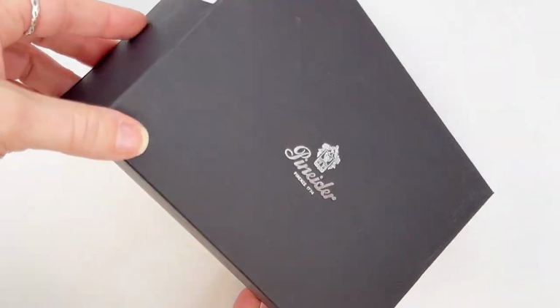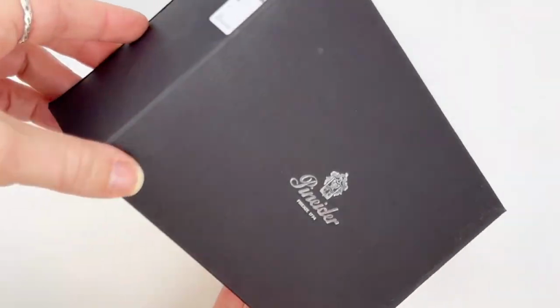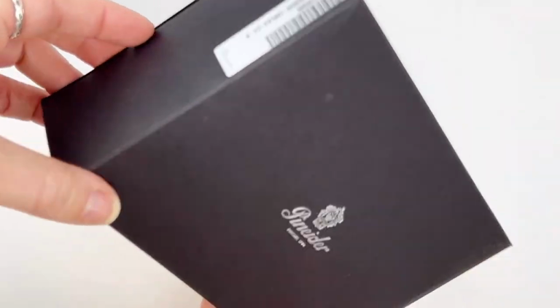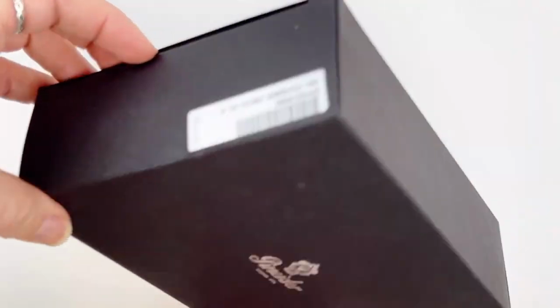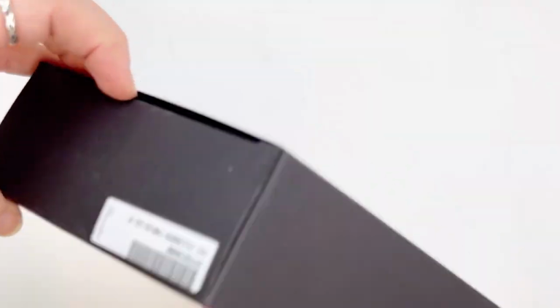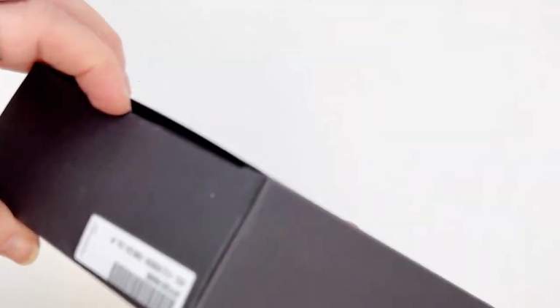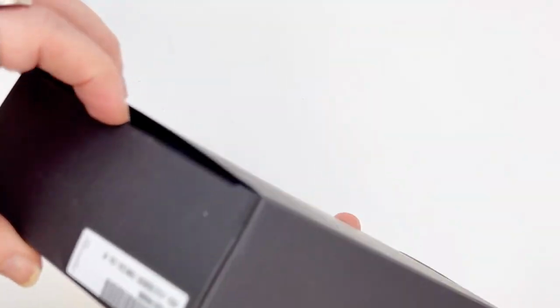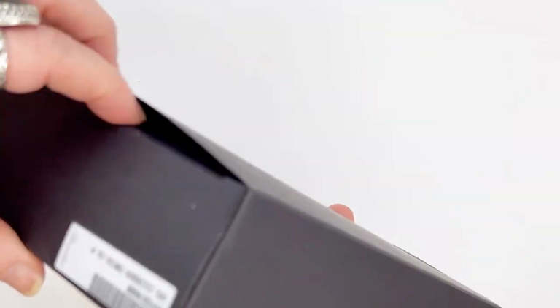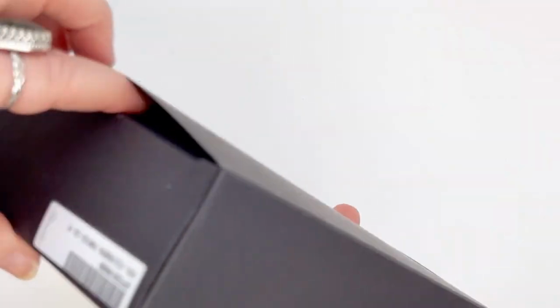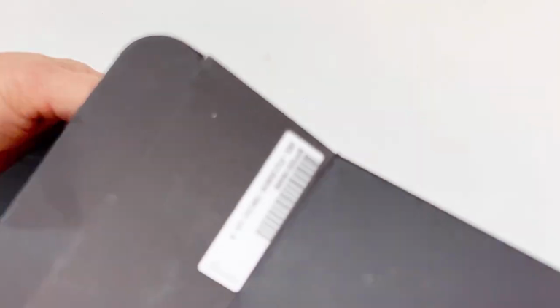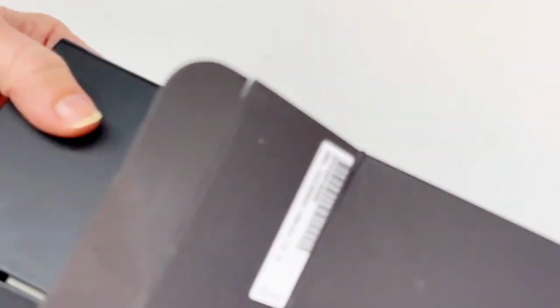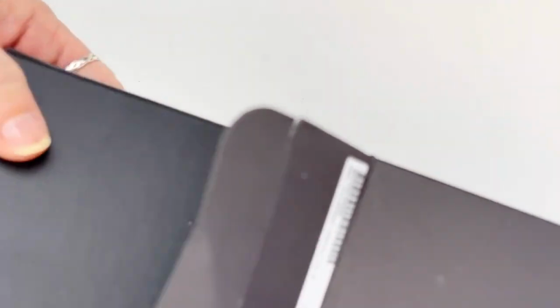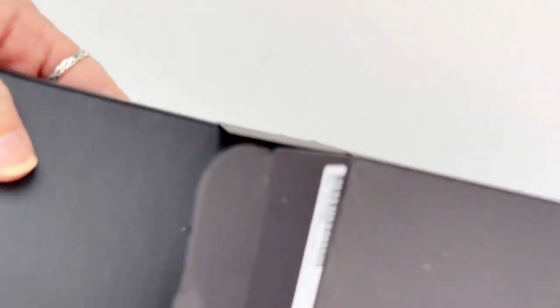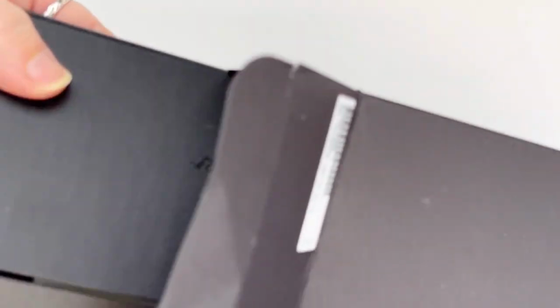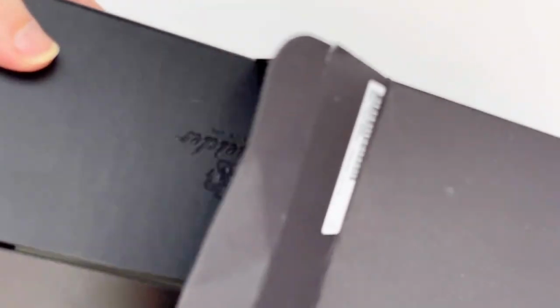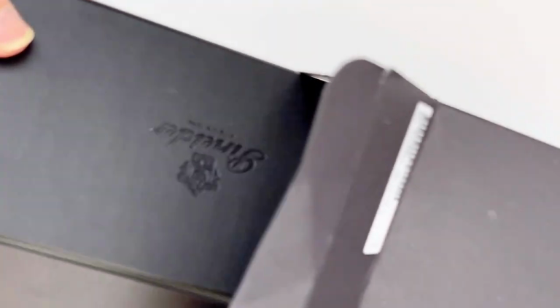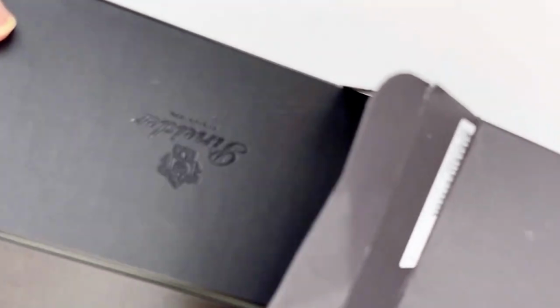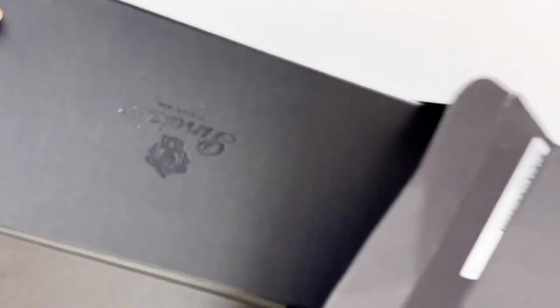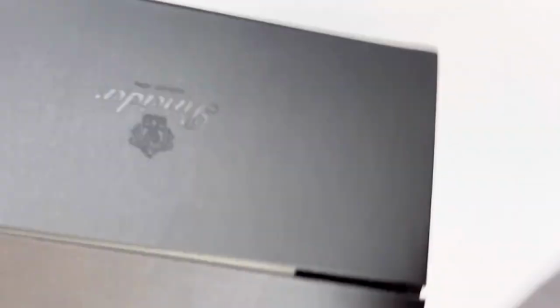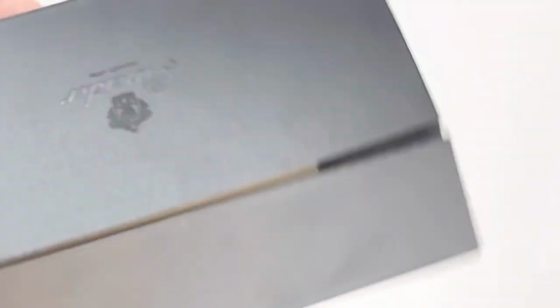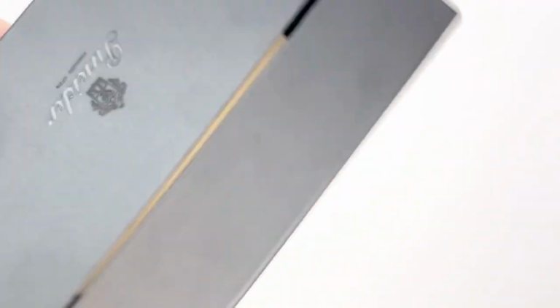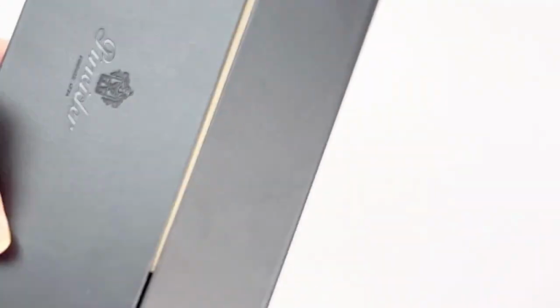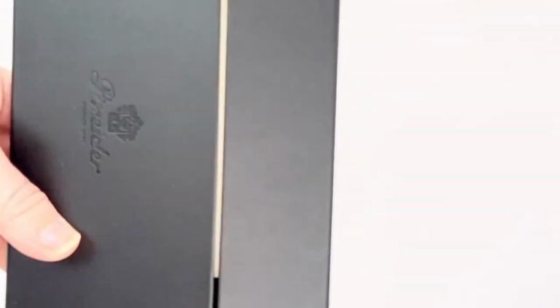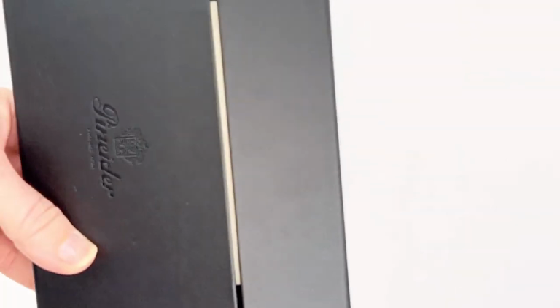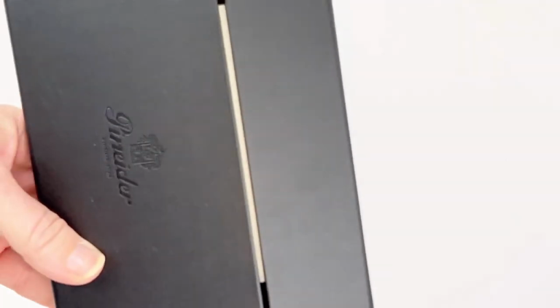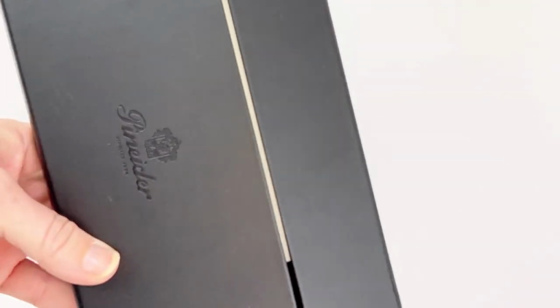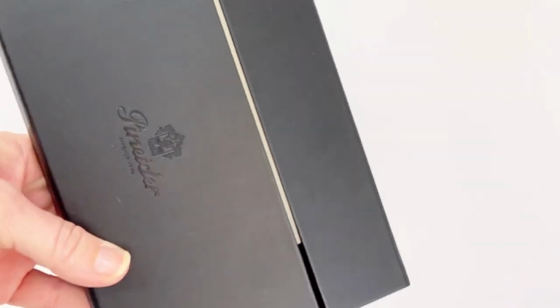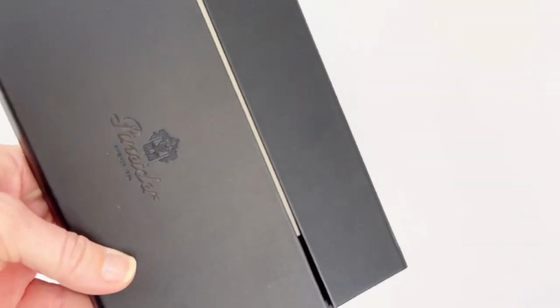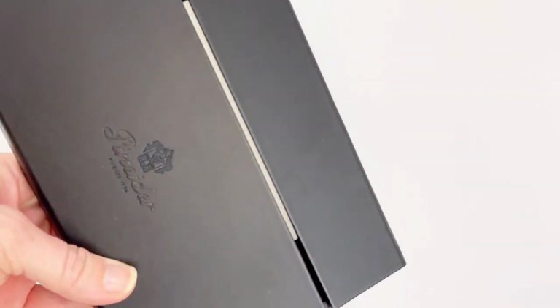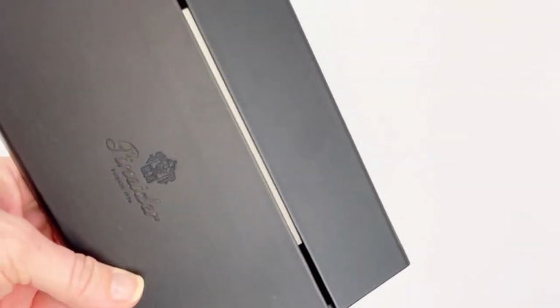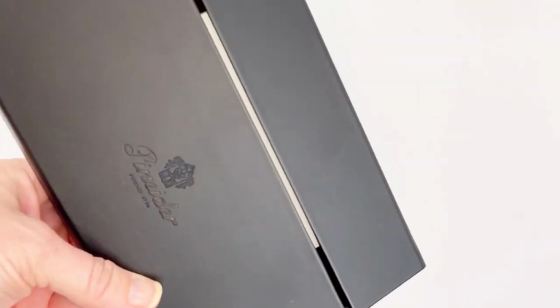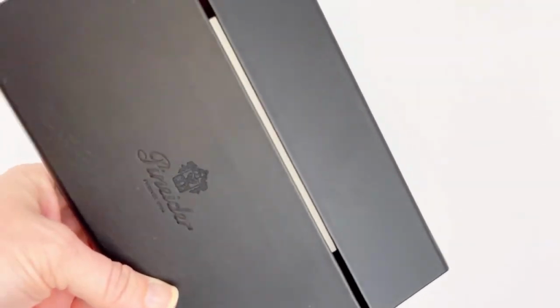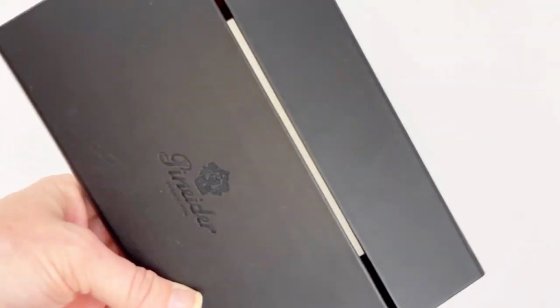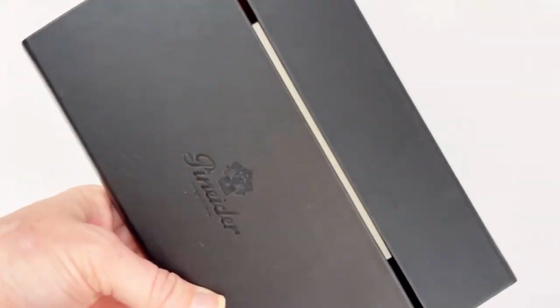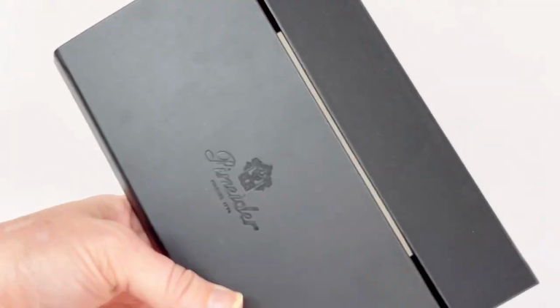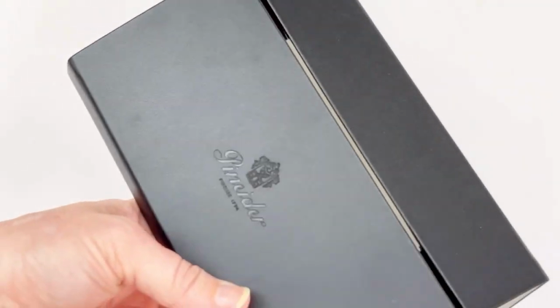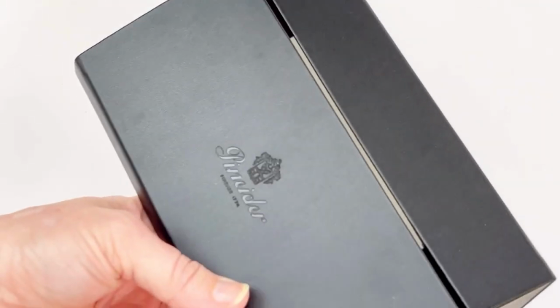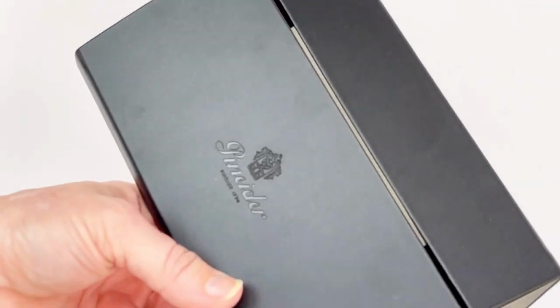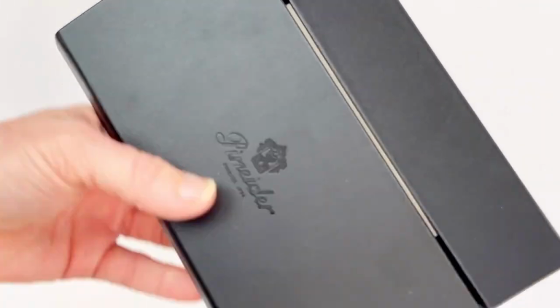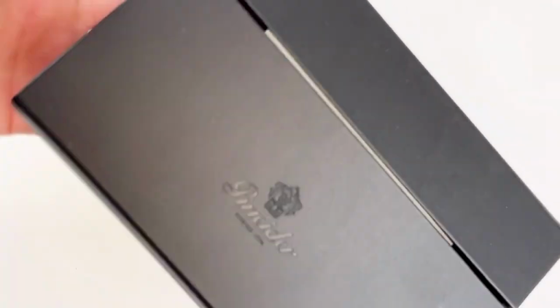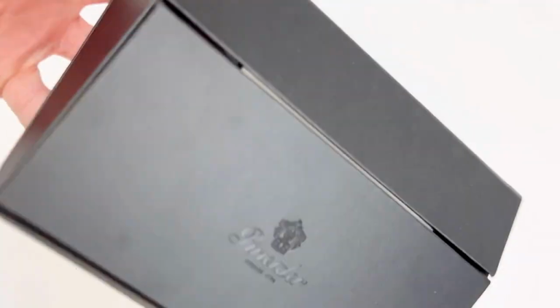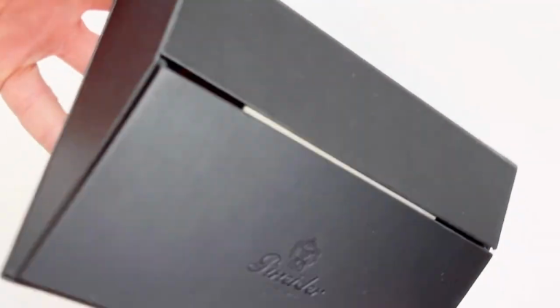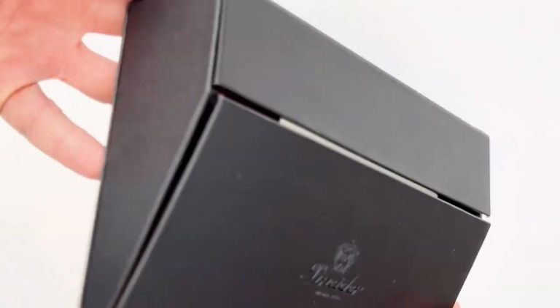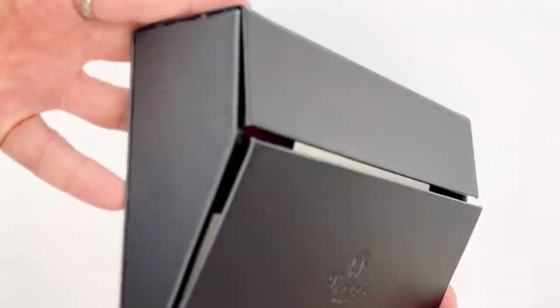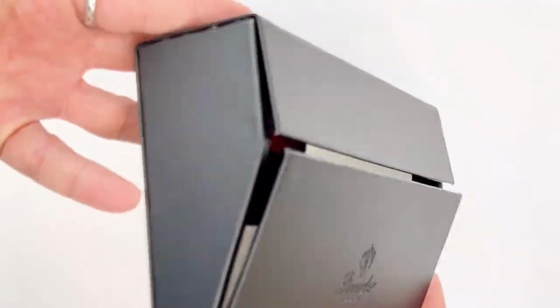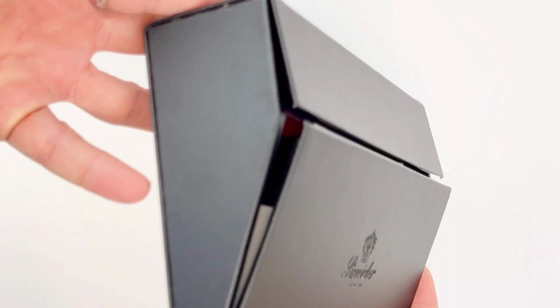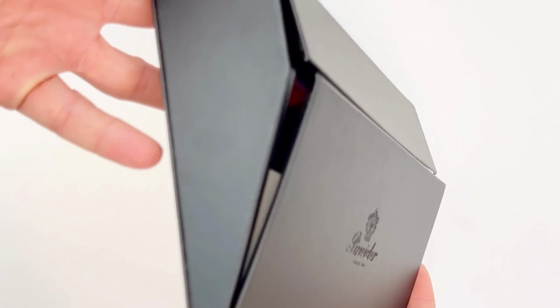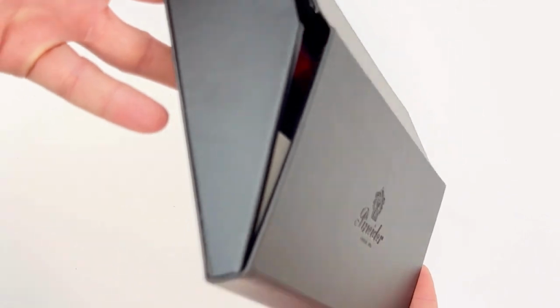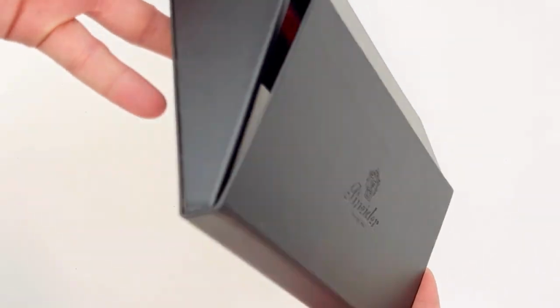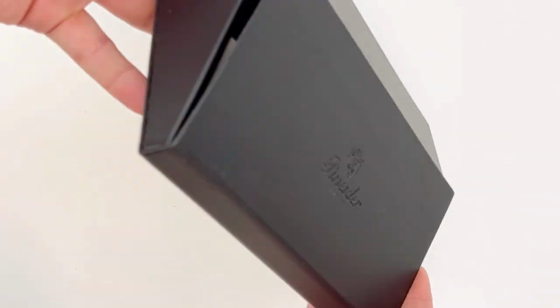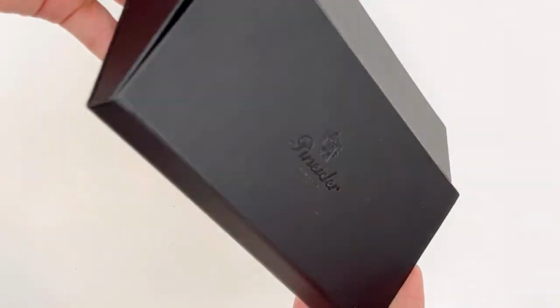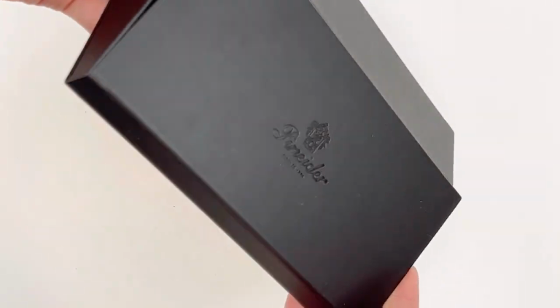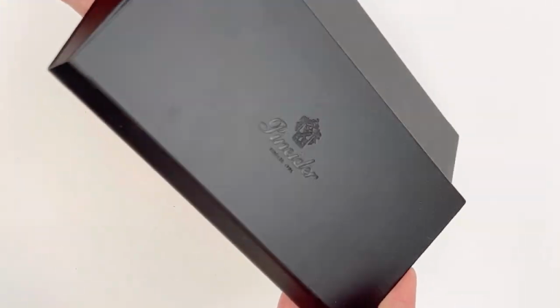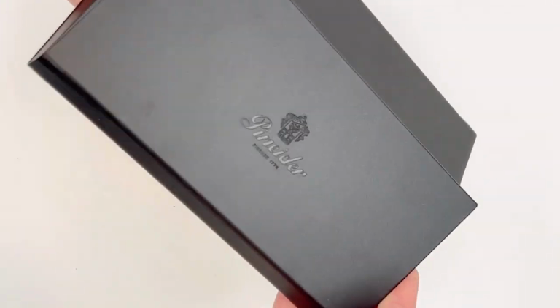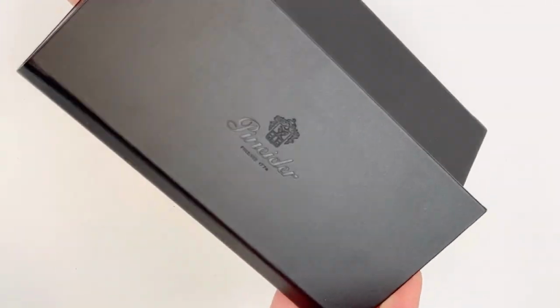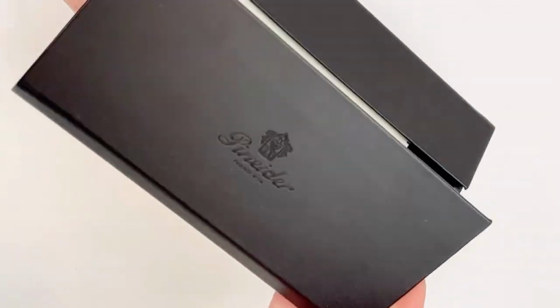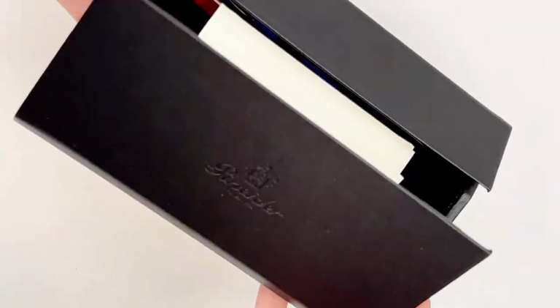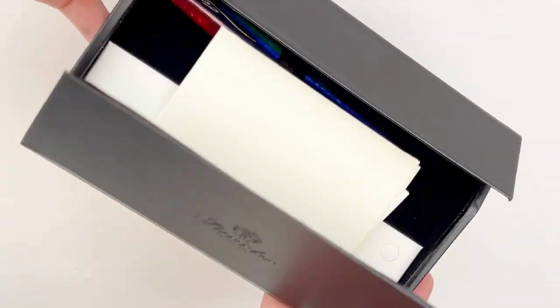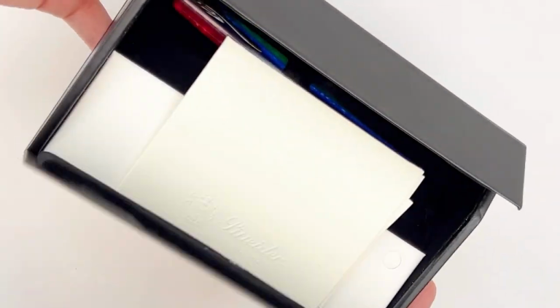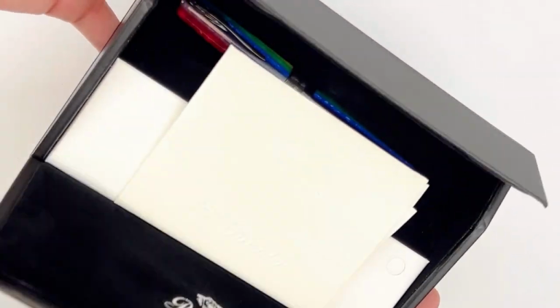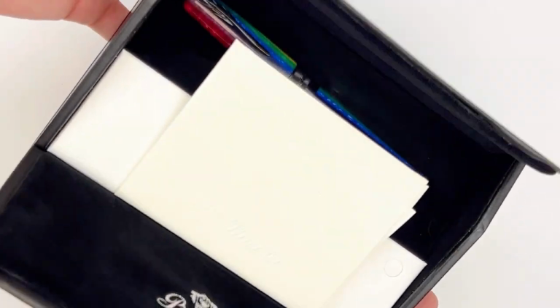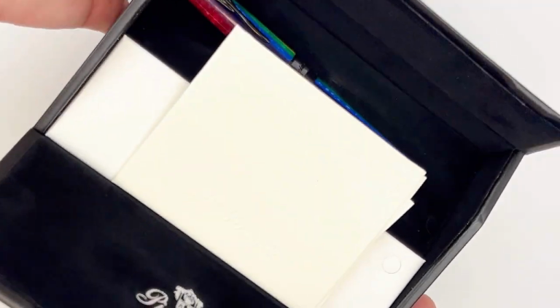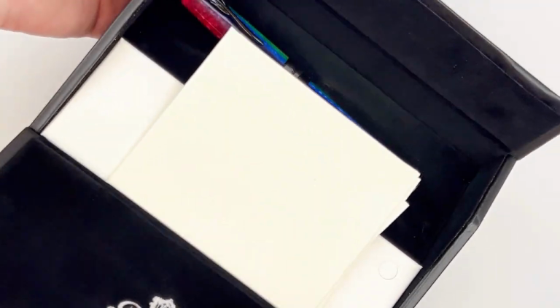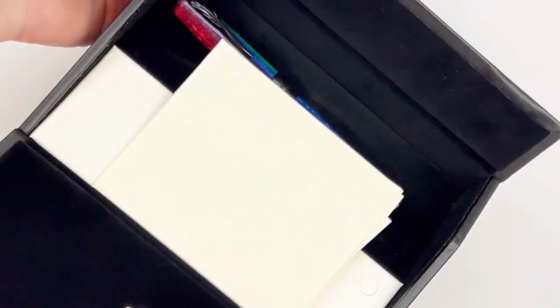This is one of the most colorful Pen Niter fountain pens I've ever seen come through. Let's unbox the Pen Niter Arco Stylo Rainbow Fountain Pen.